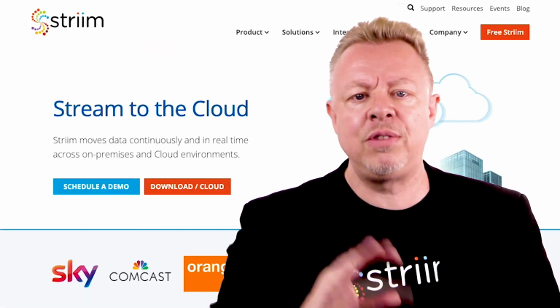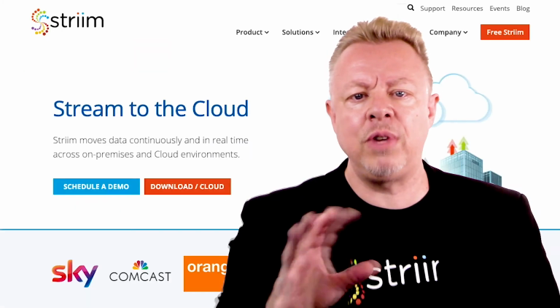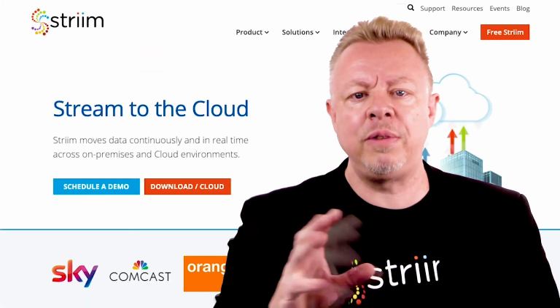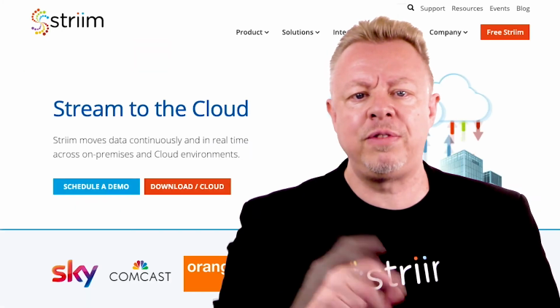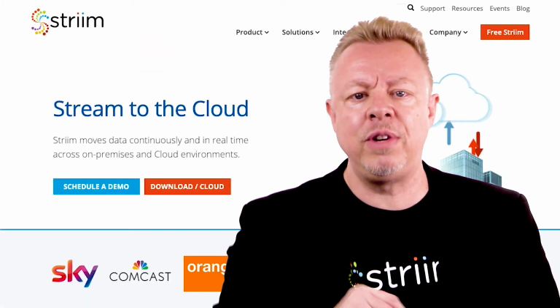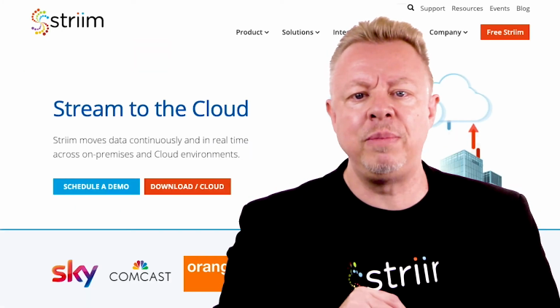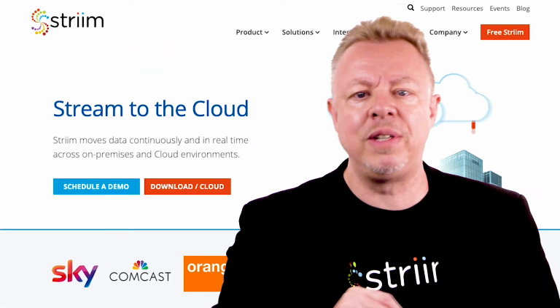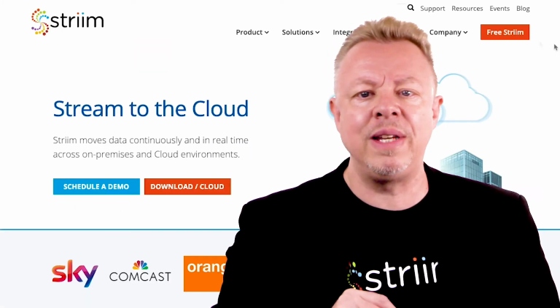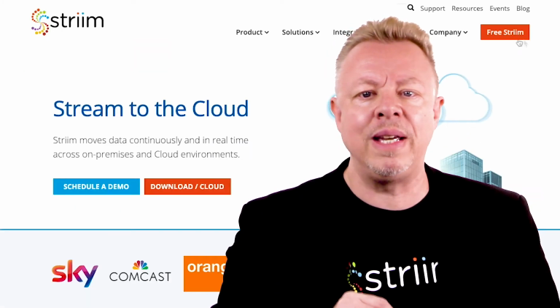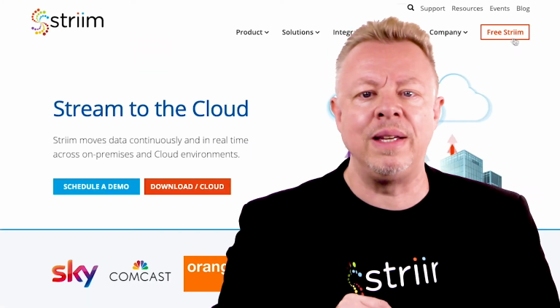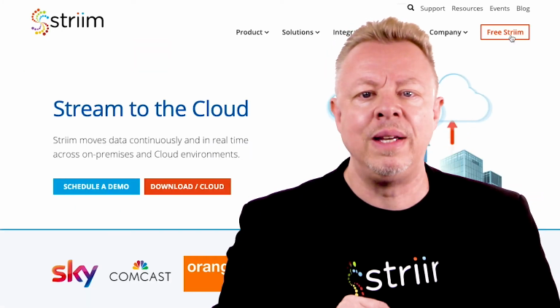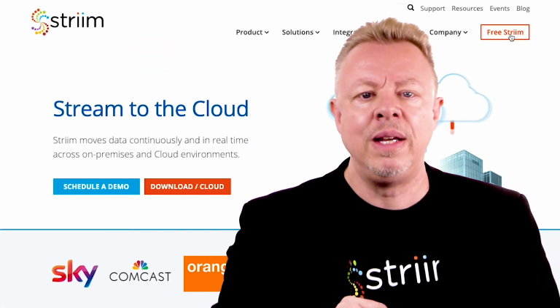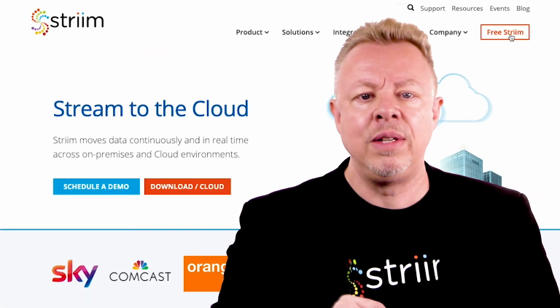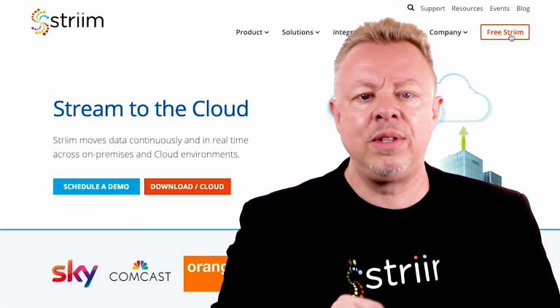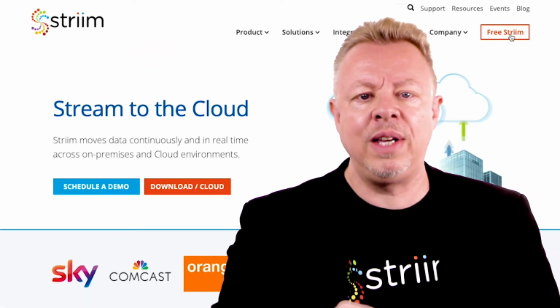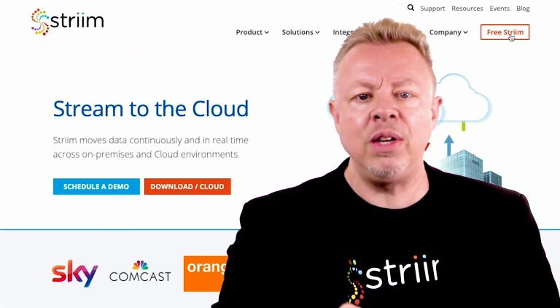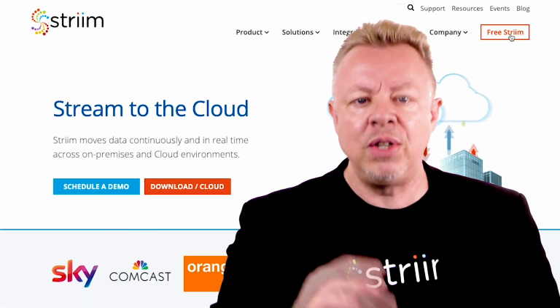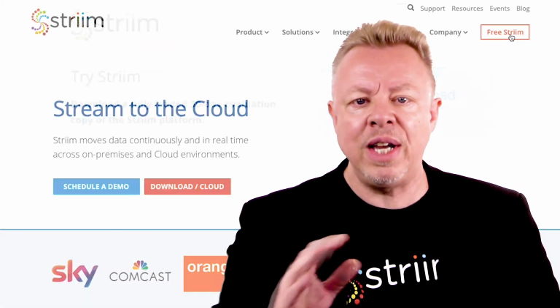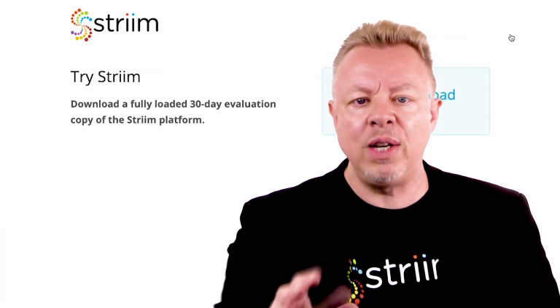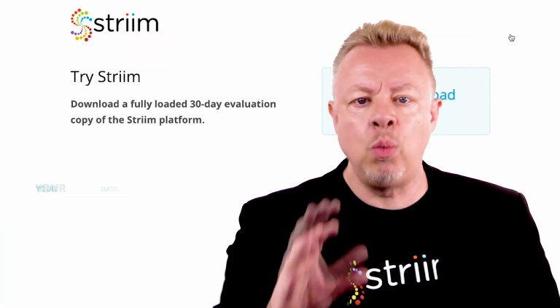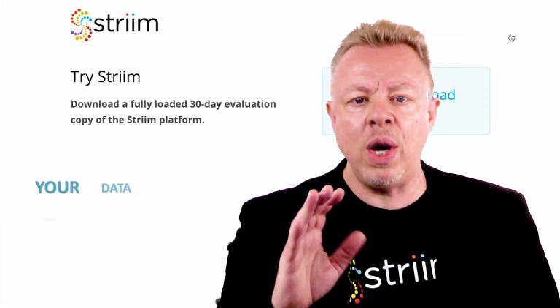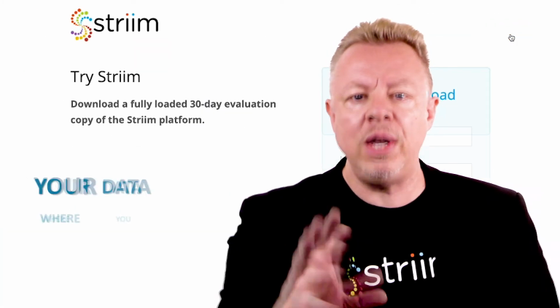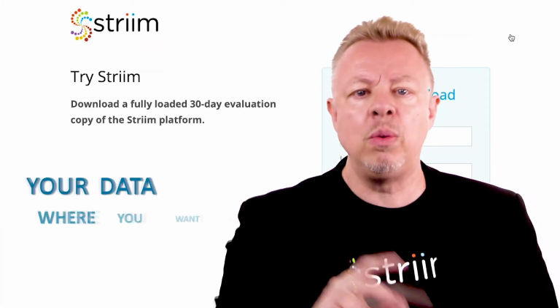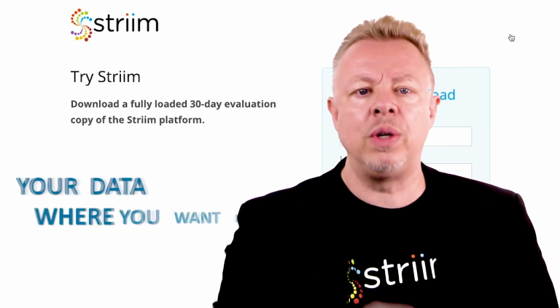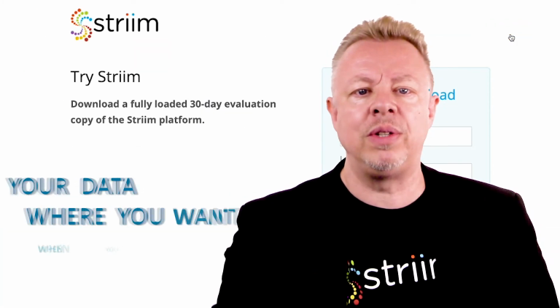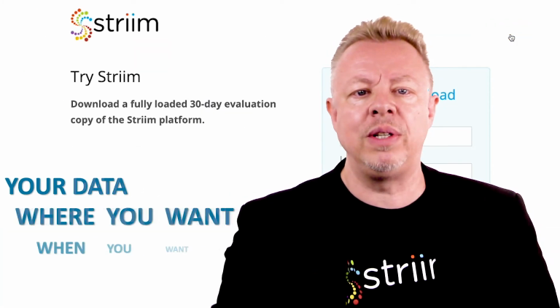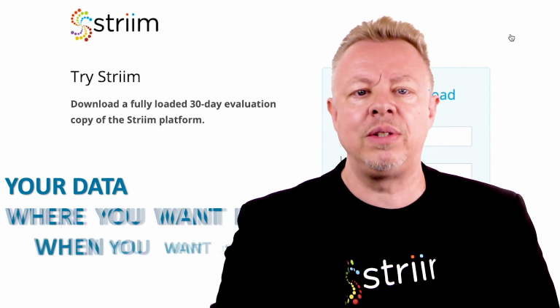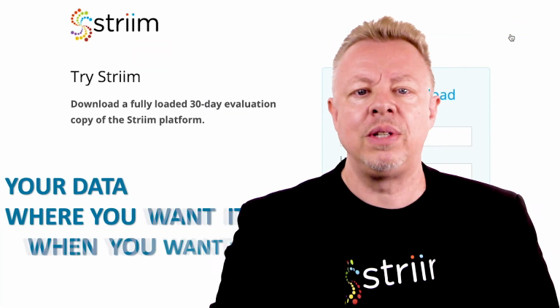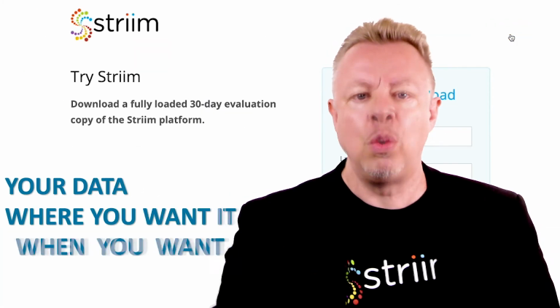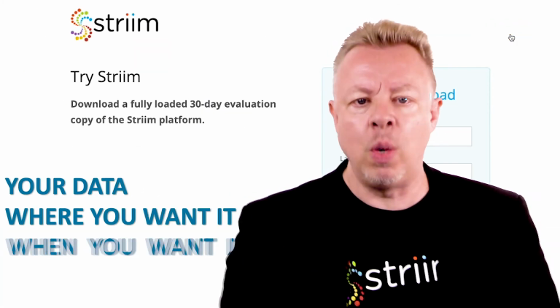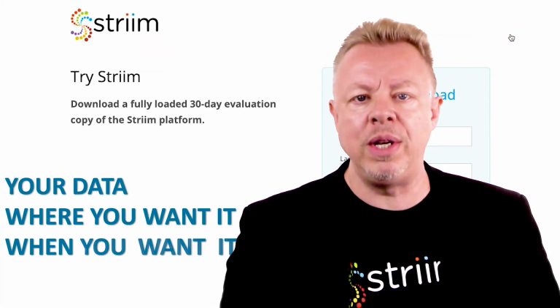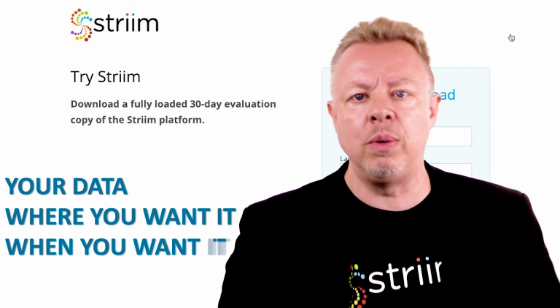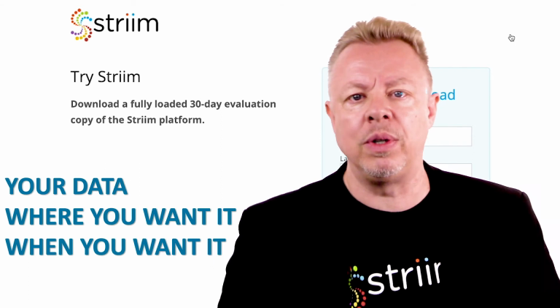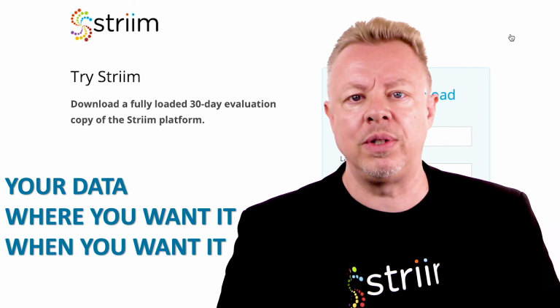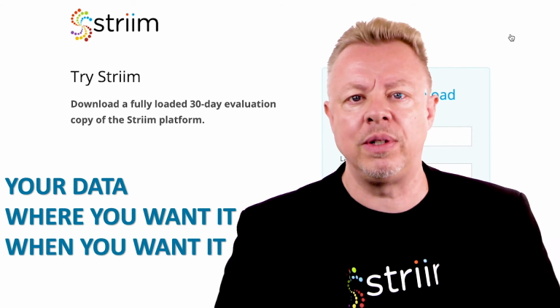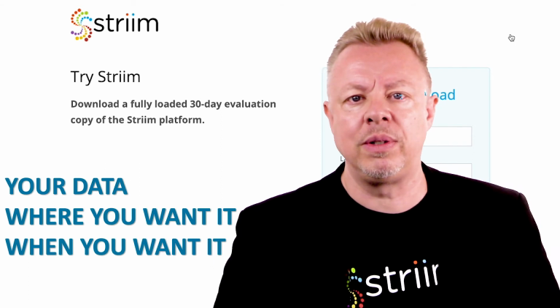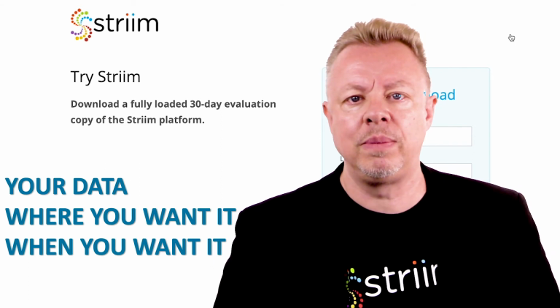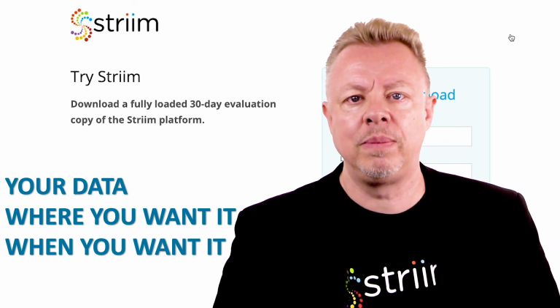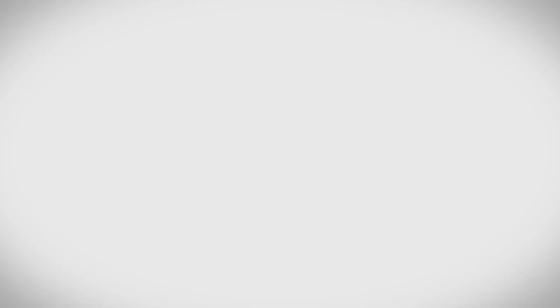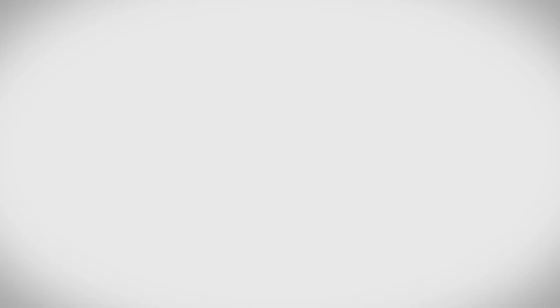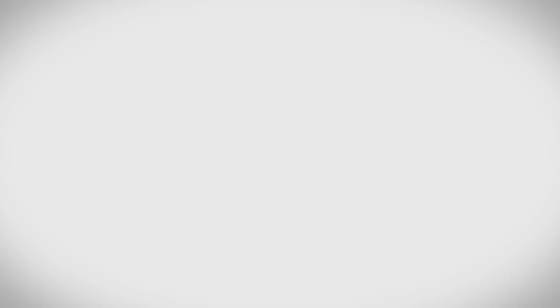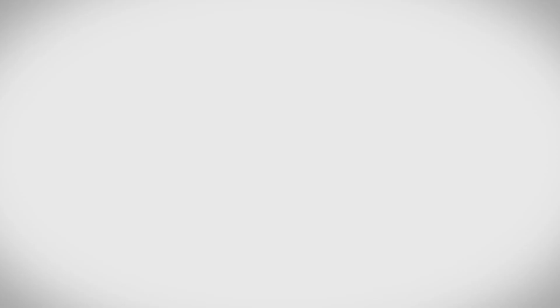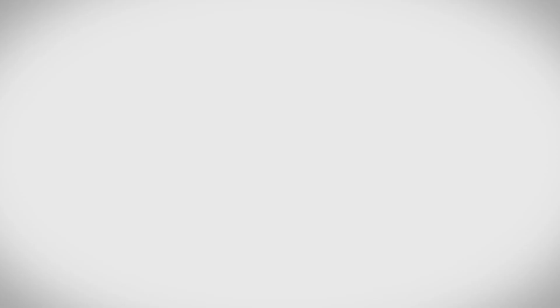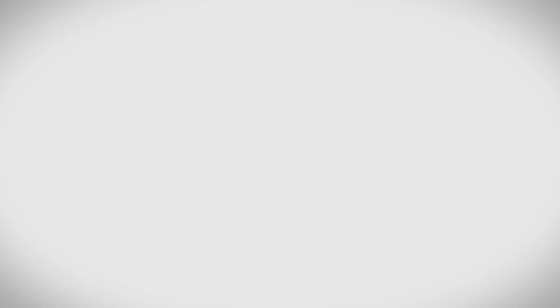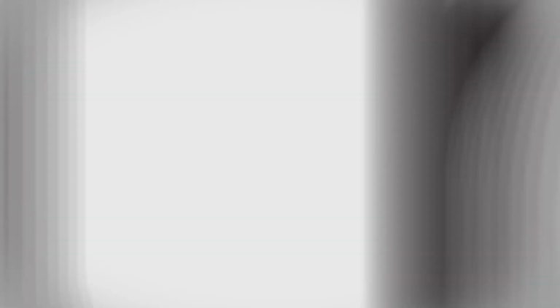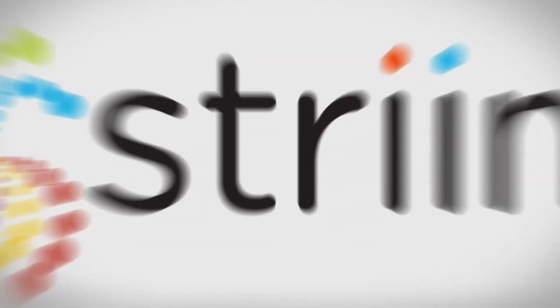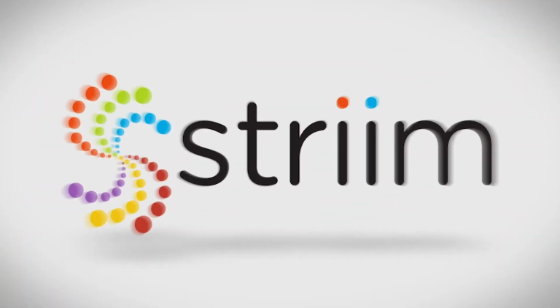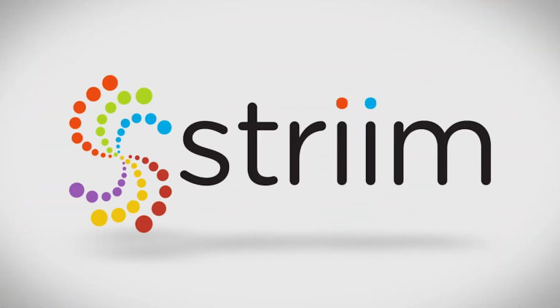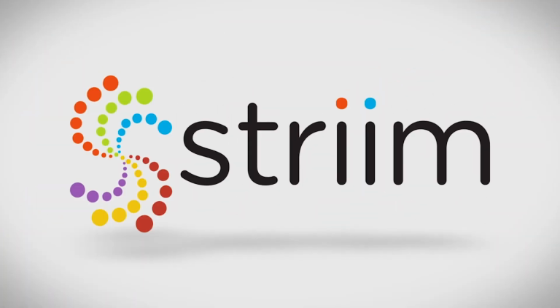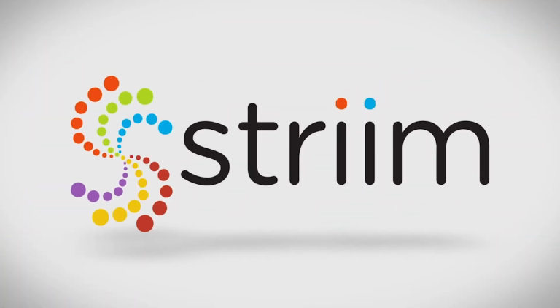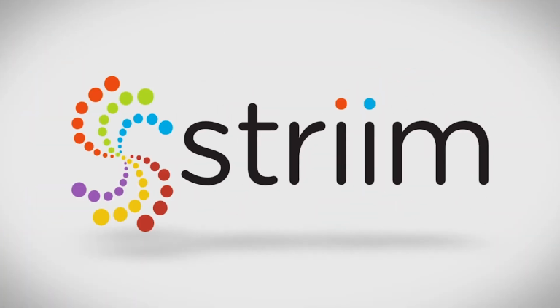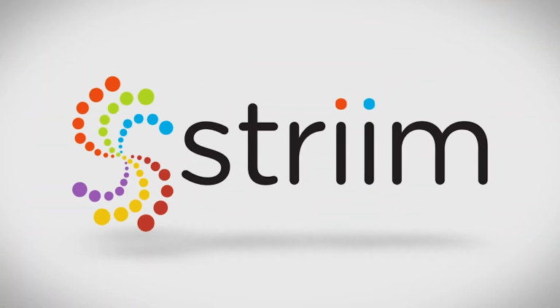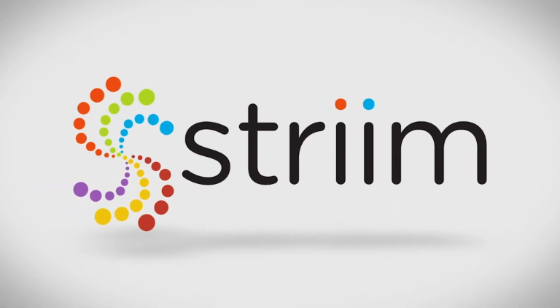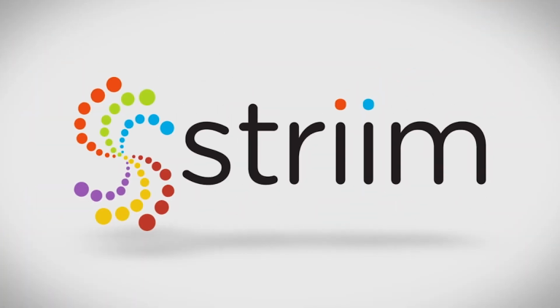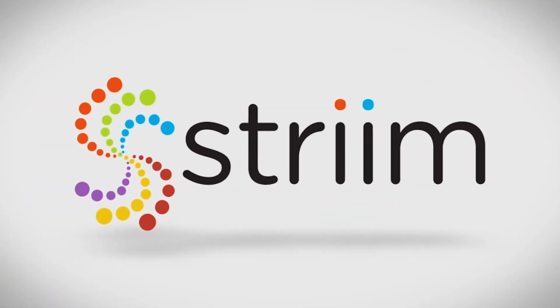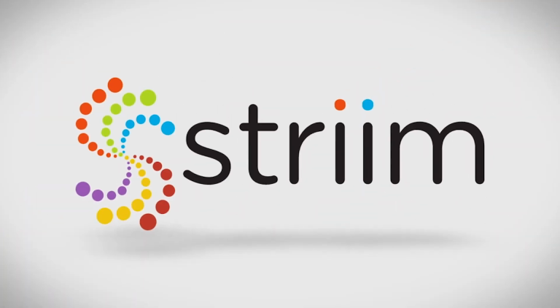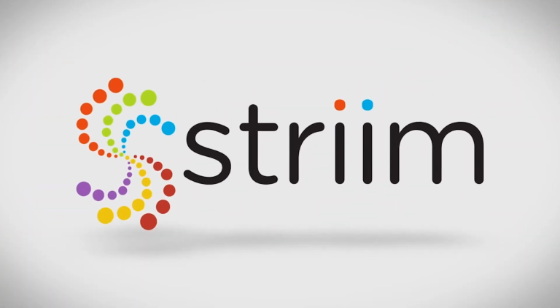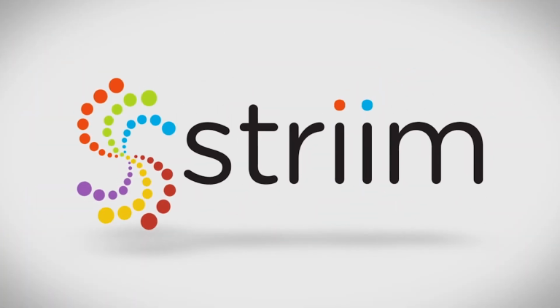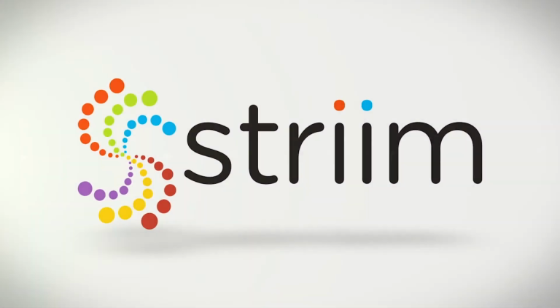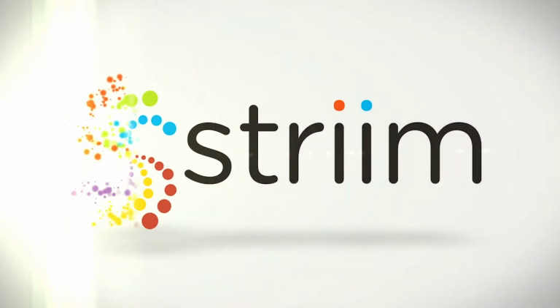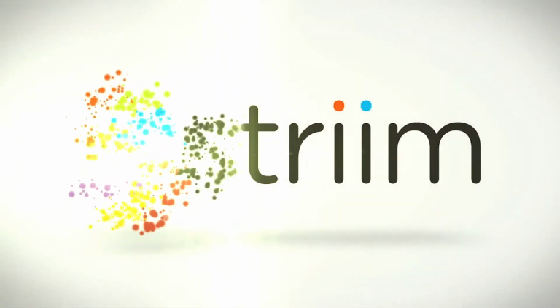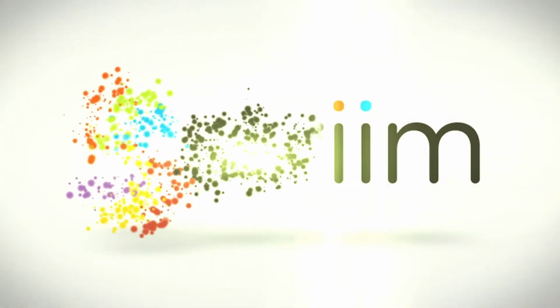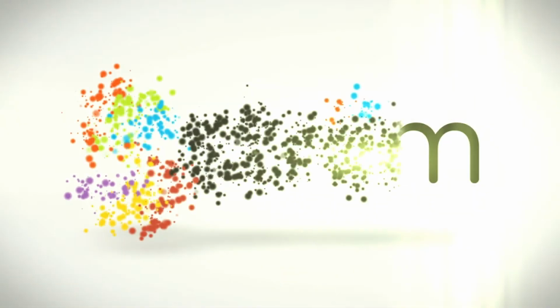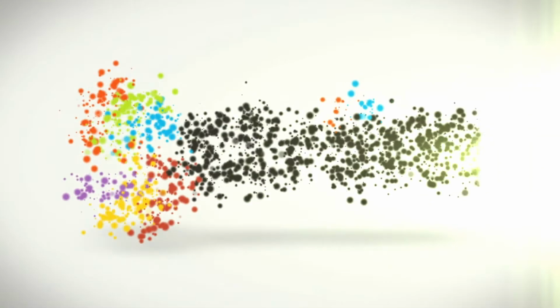Test drive the streaming platform today to get your data where you want it, when you want it.